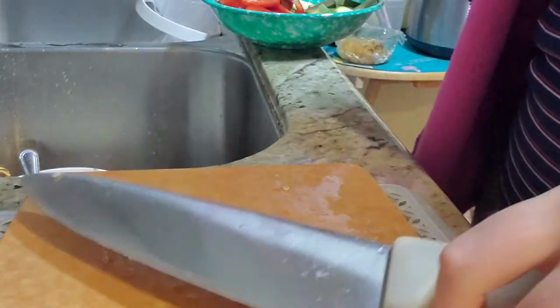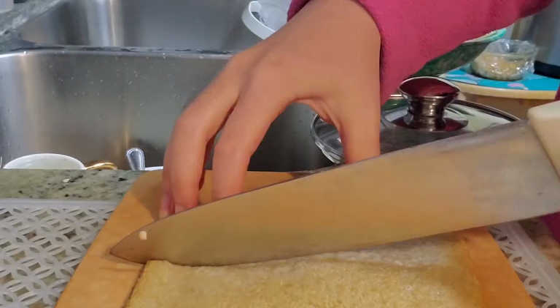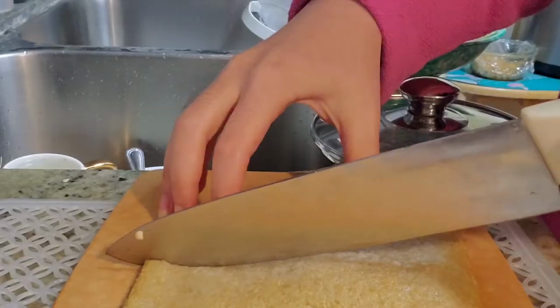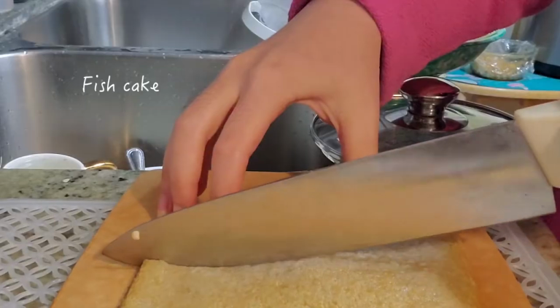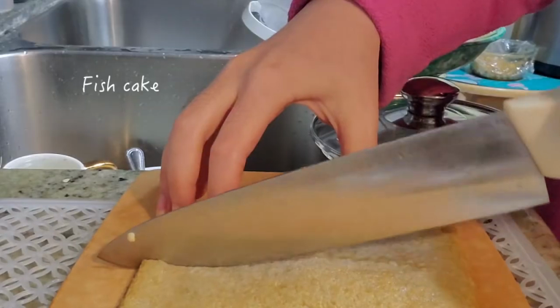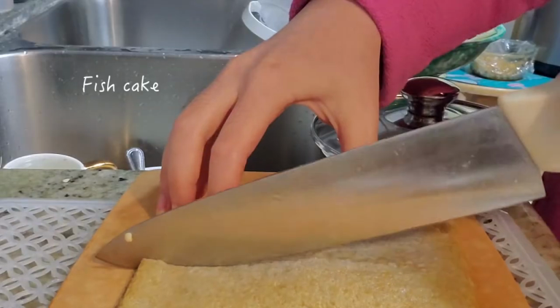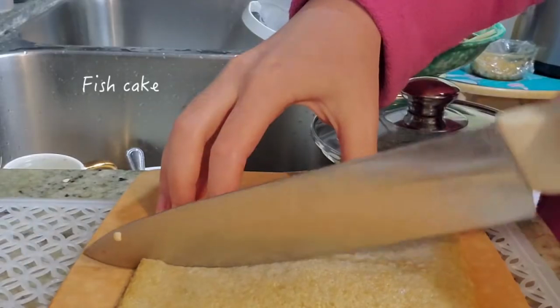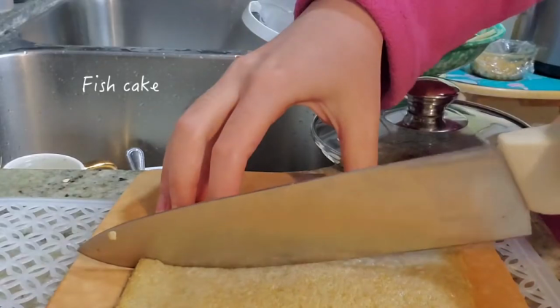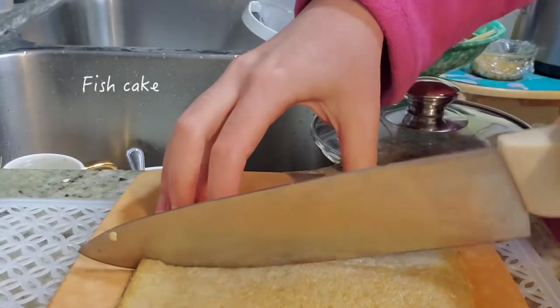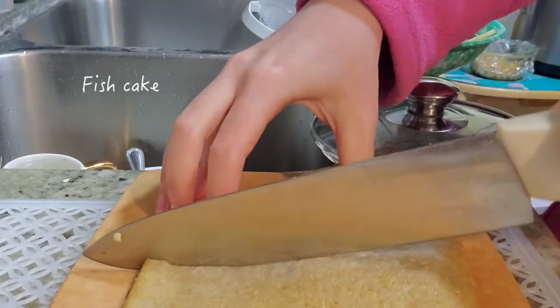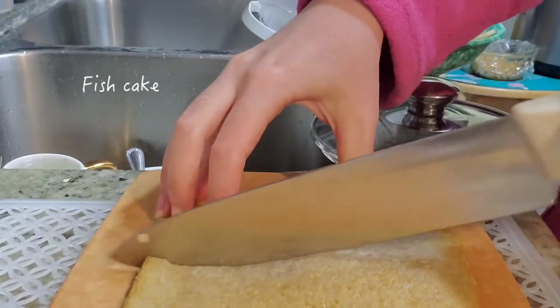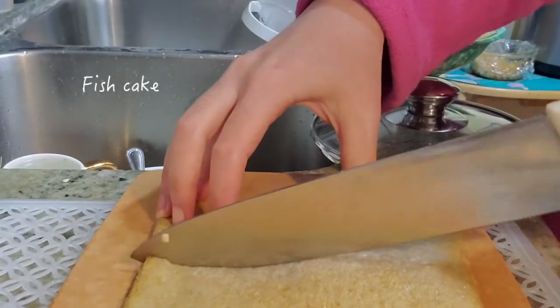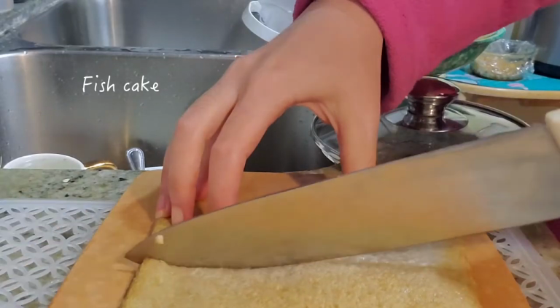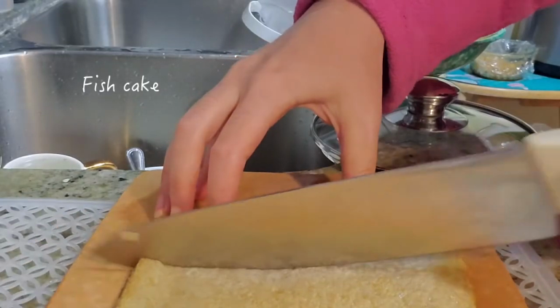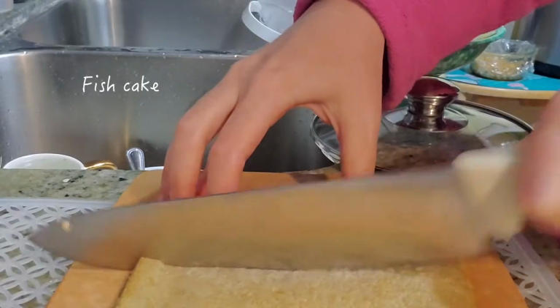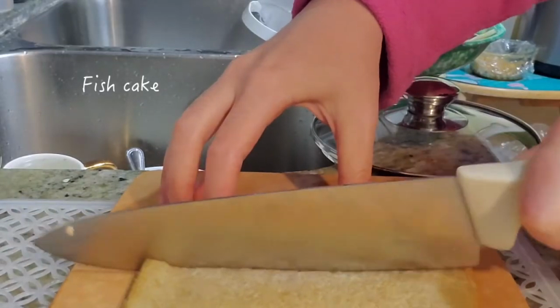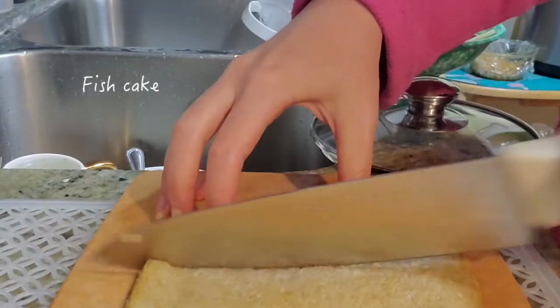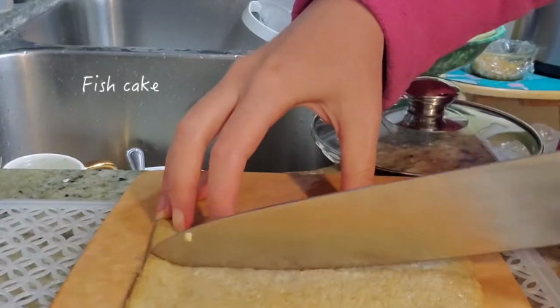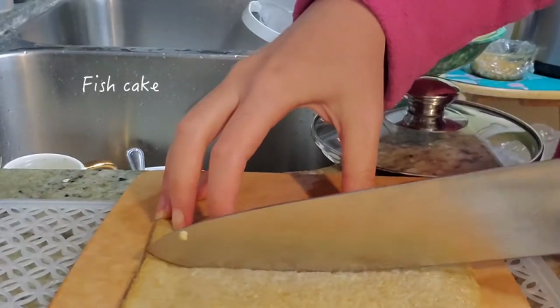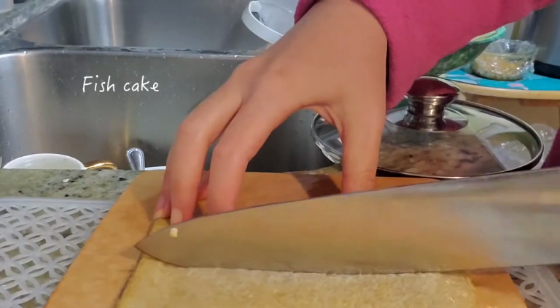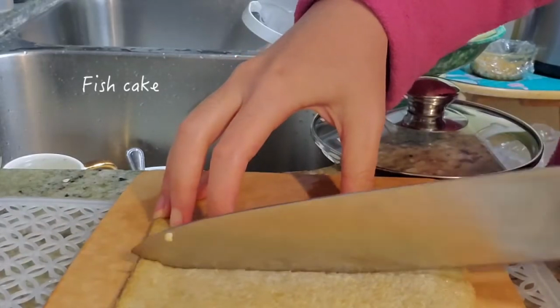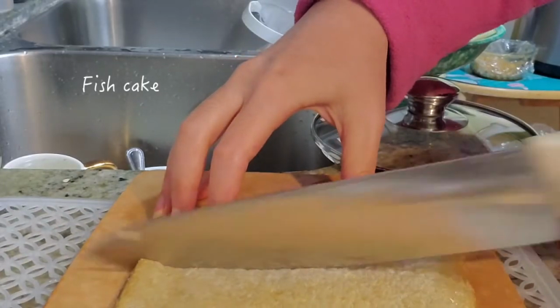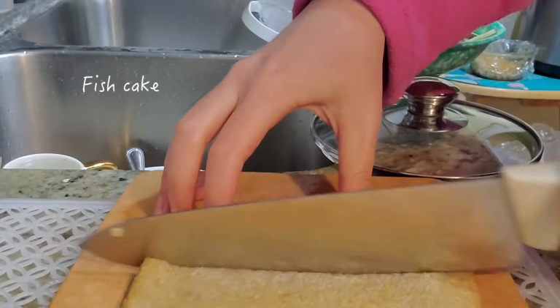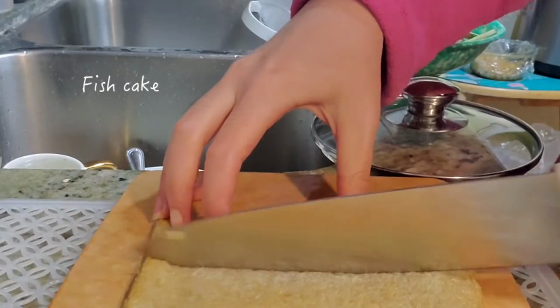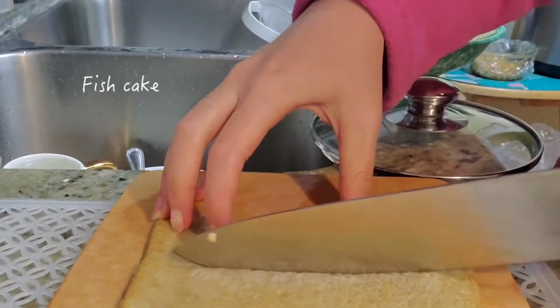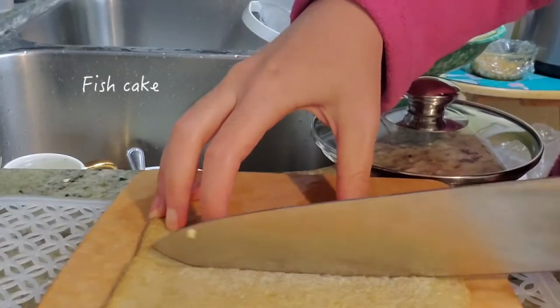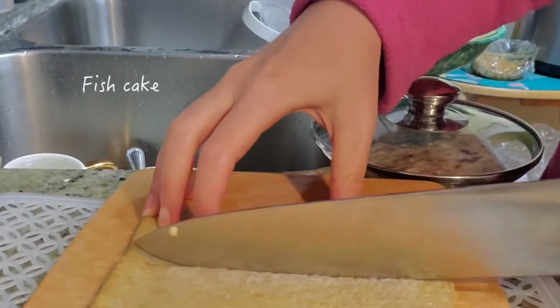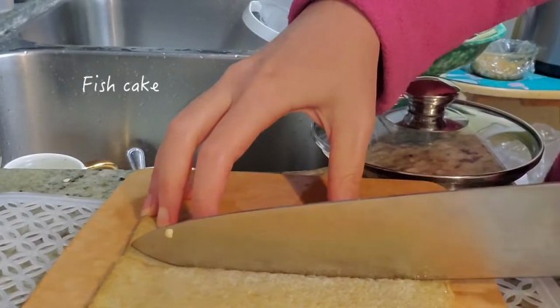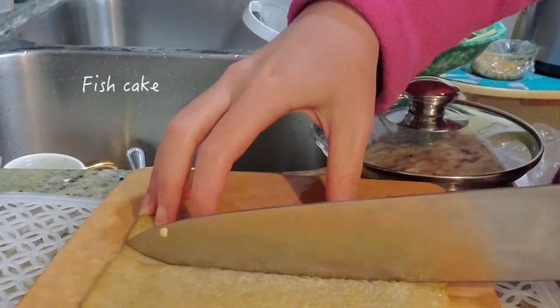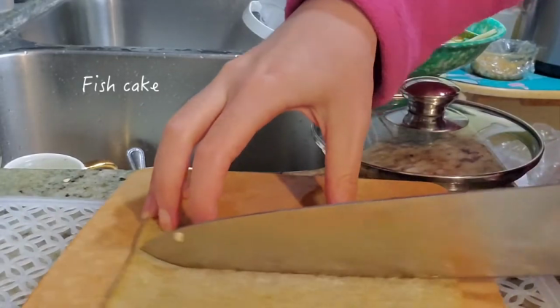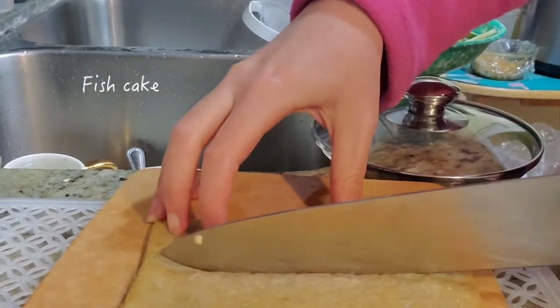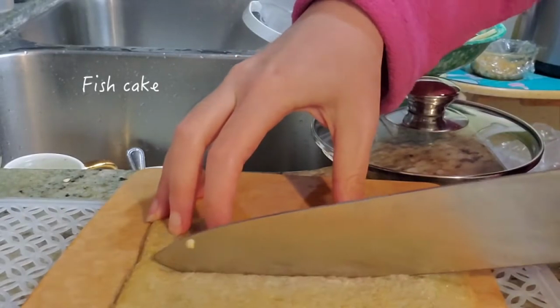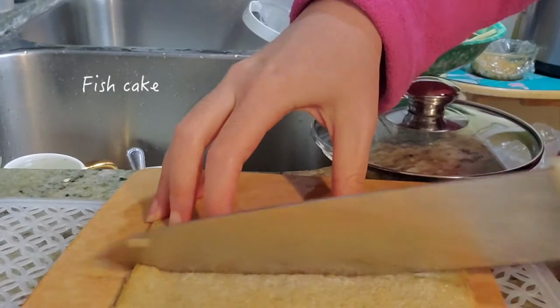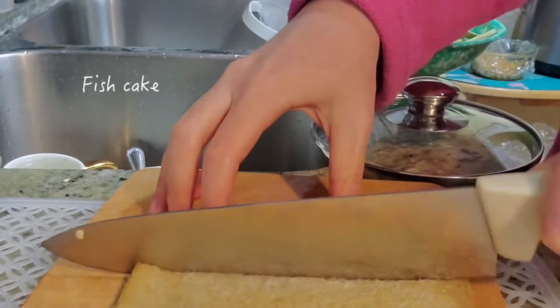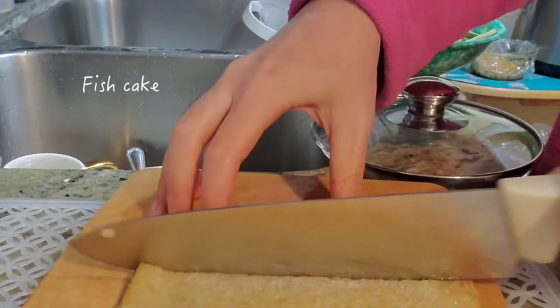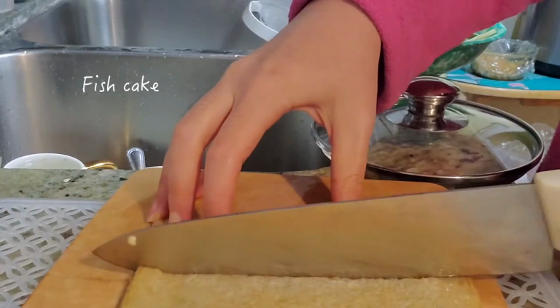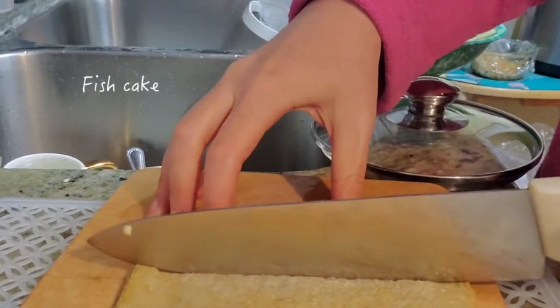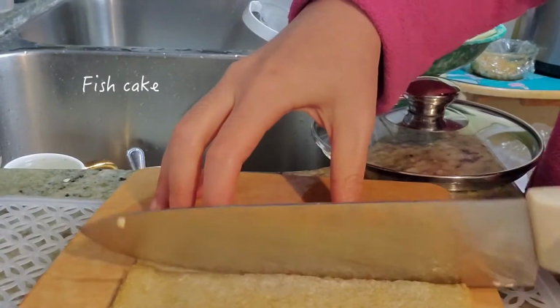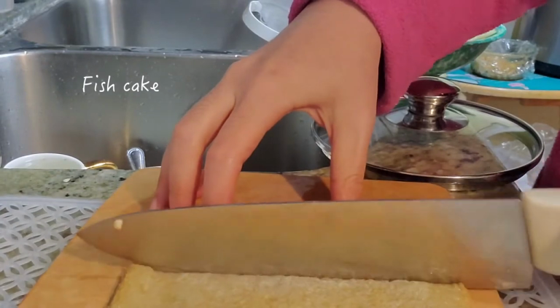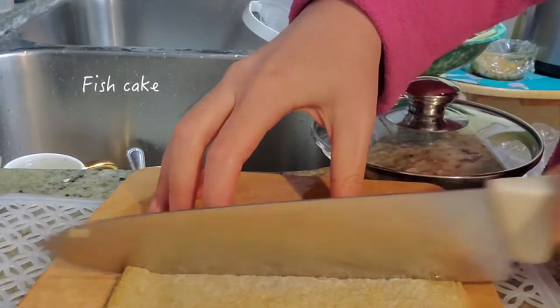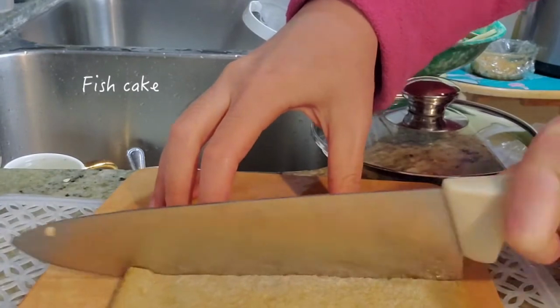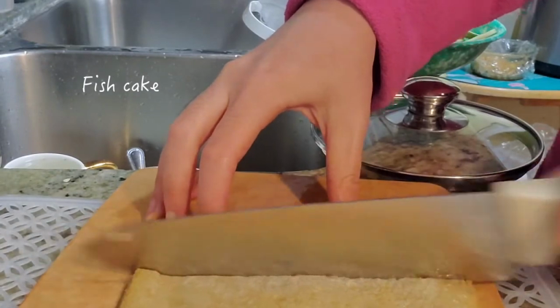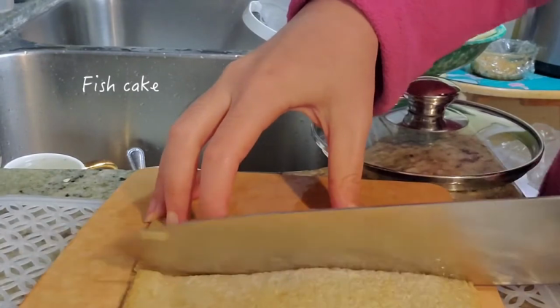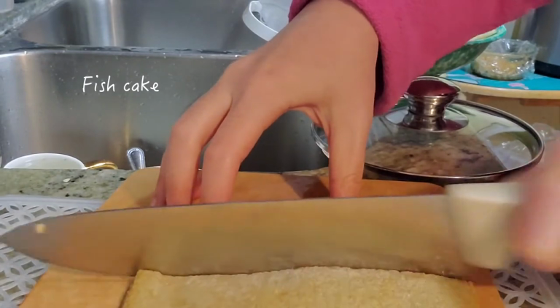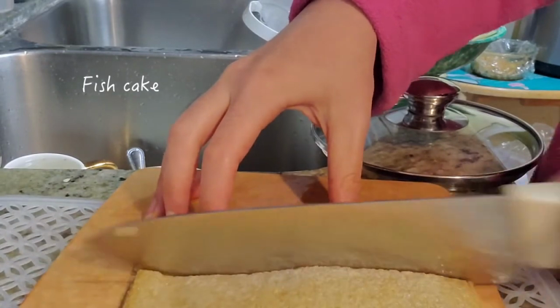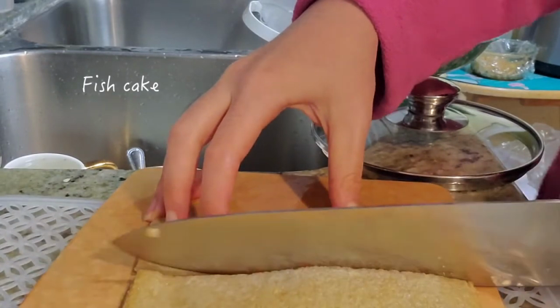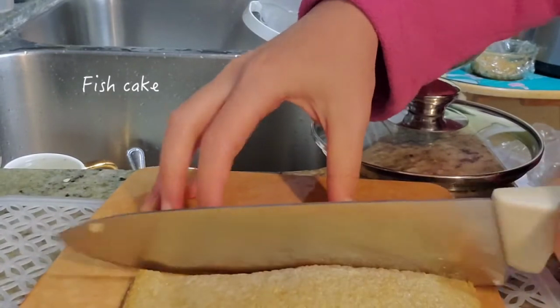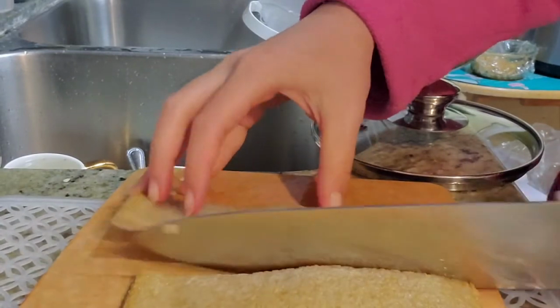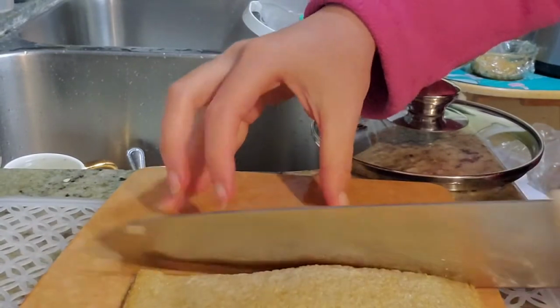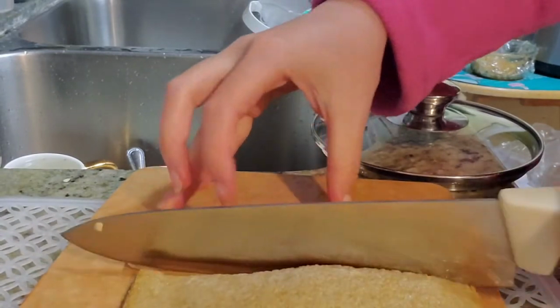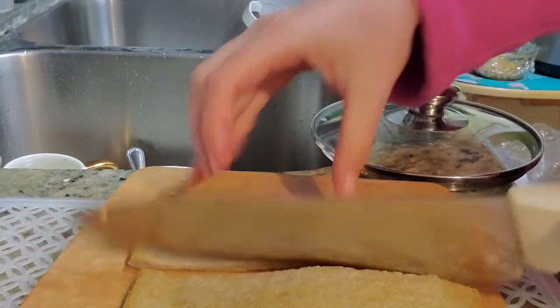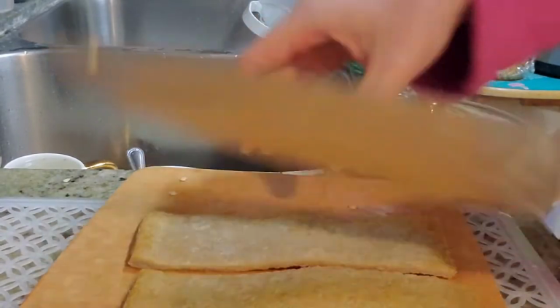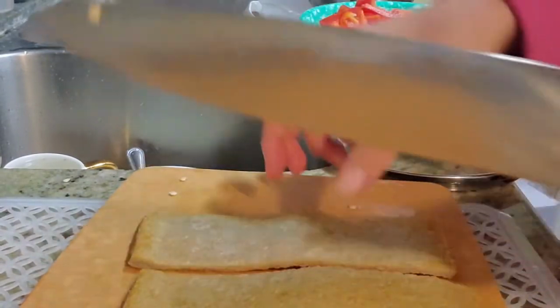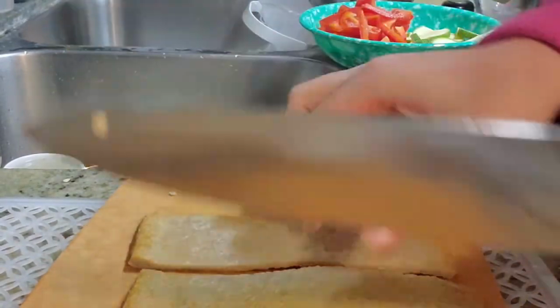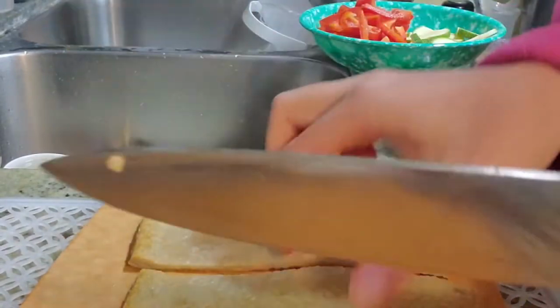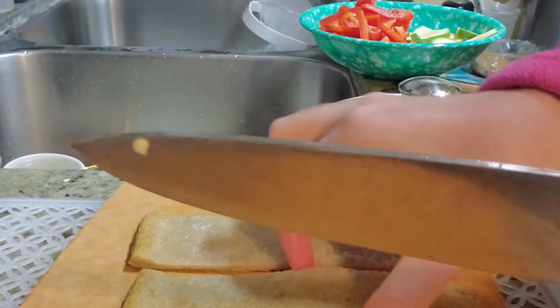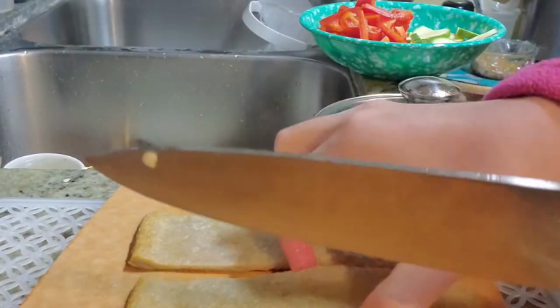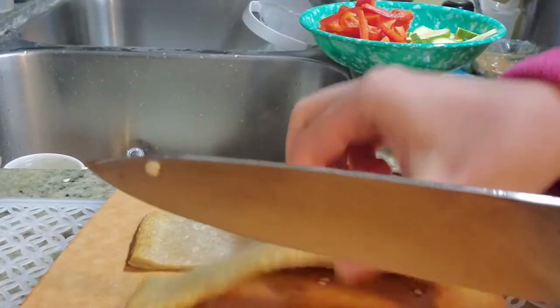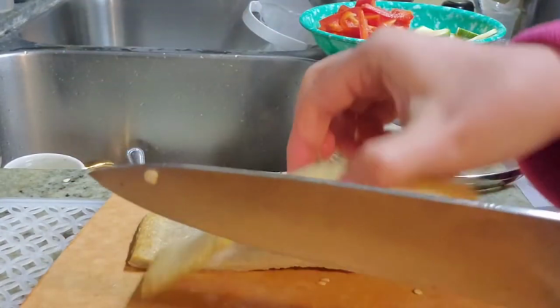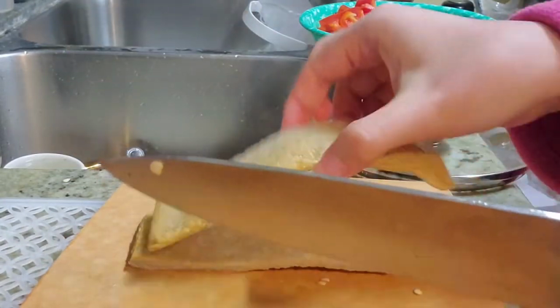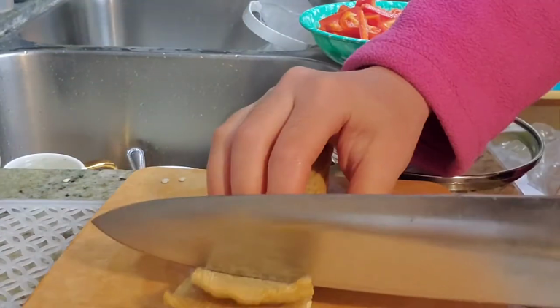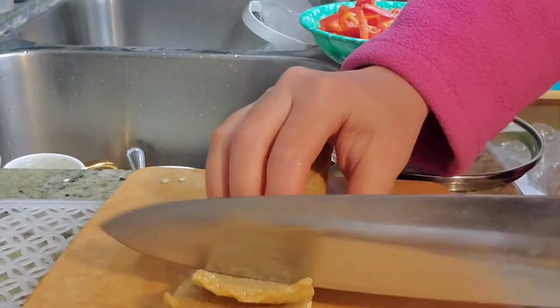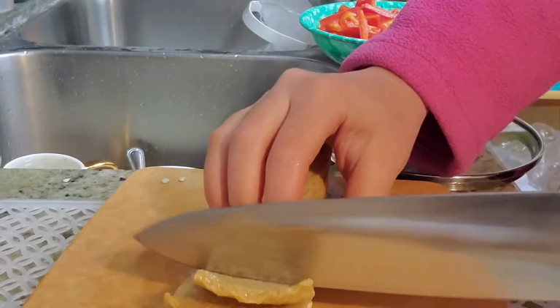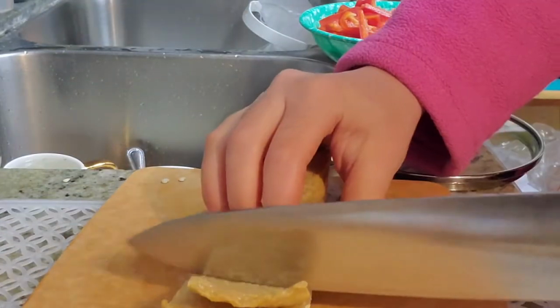I know these look like tofu sheets, but they're actually fish cake sheets. And watch me struggle to cut them here.